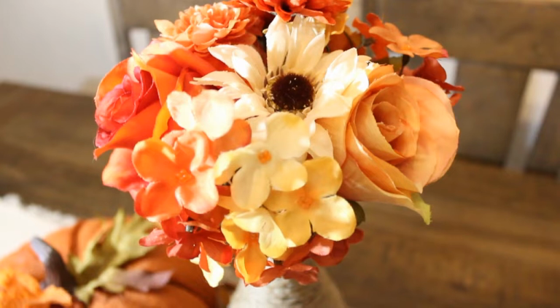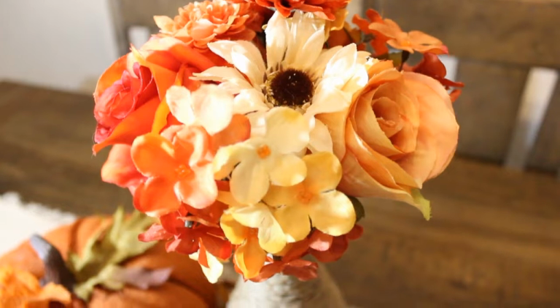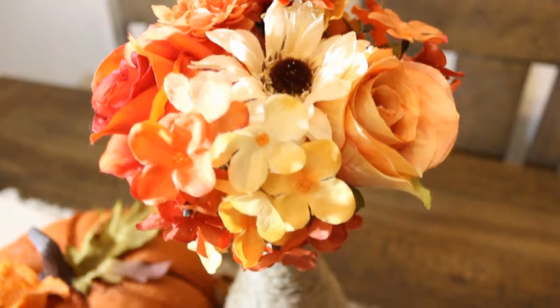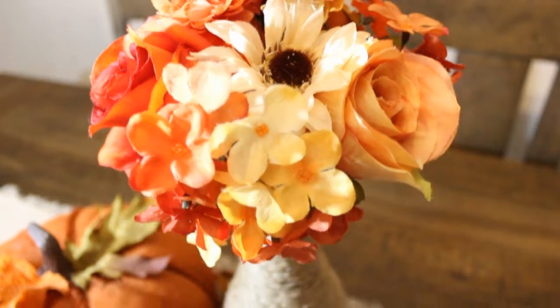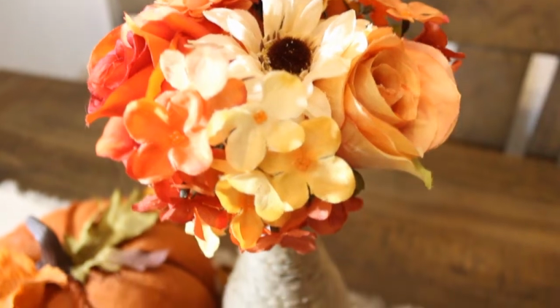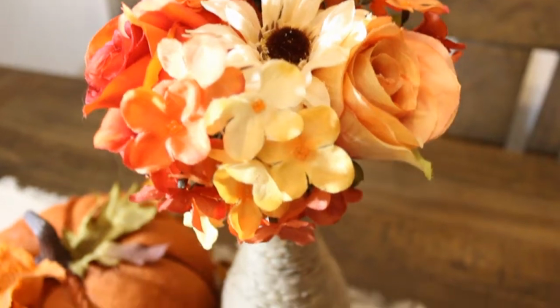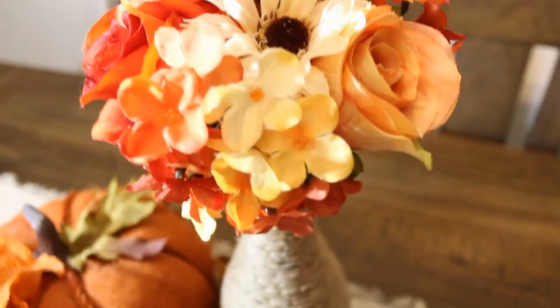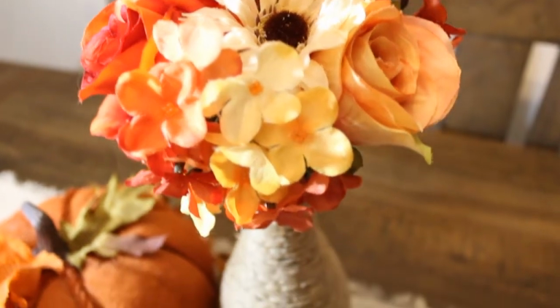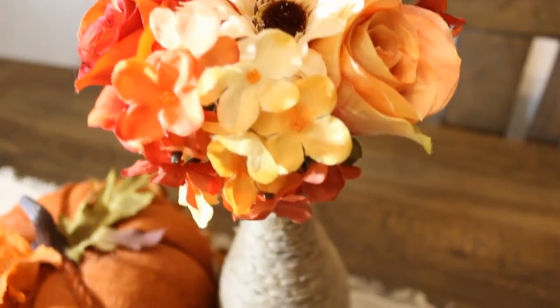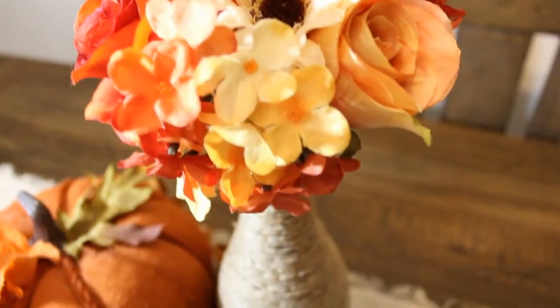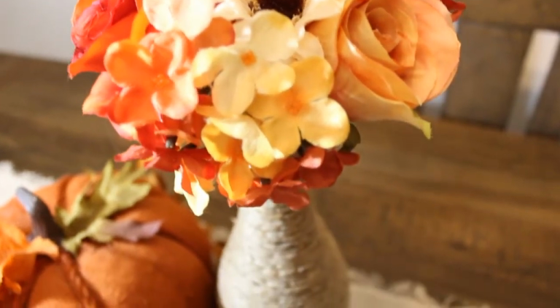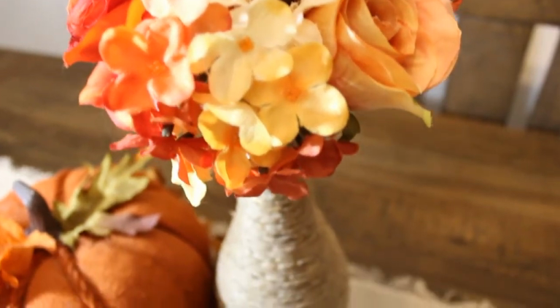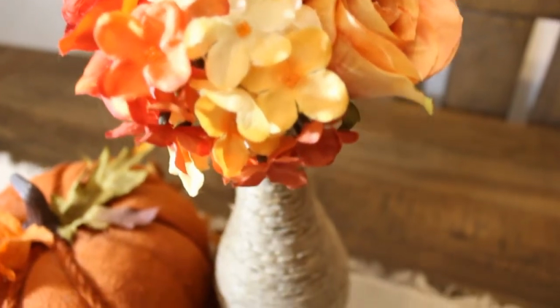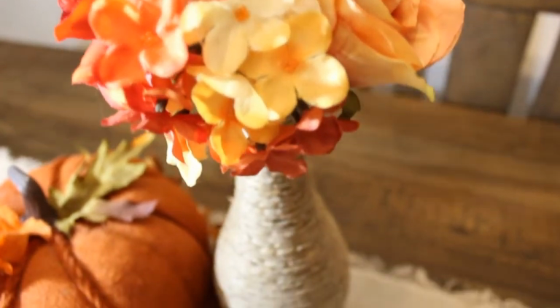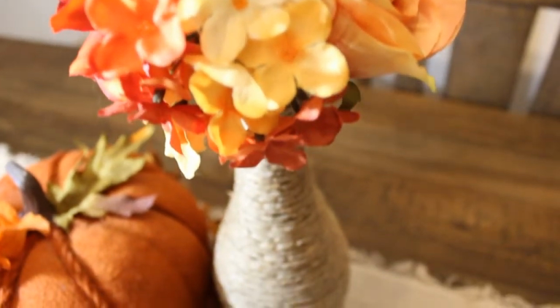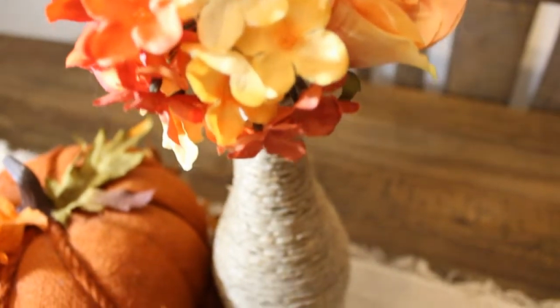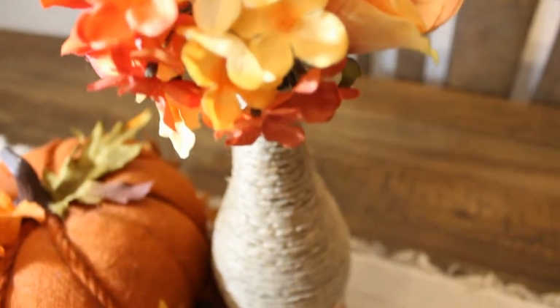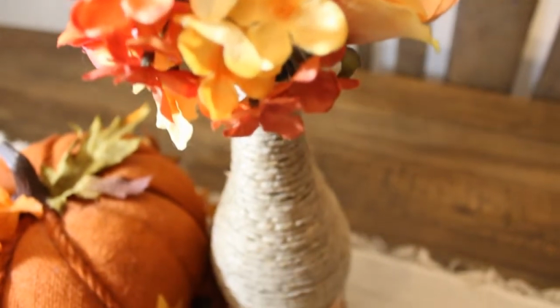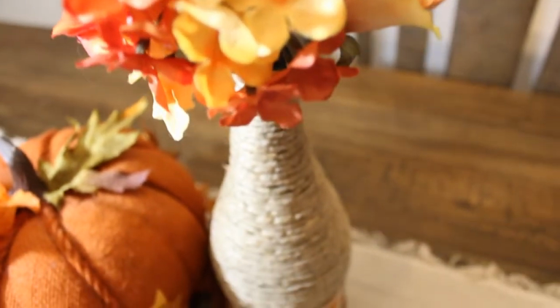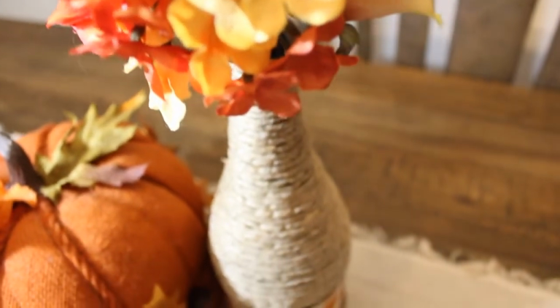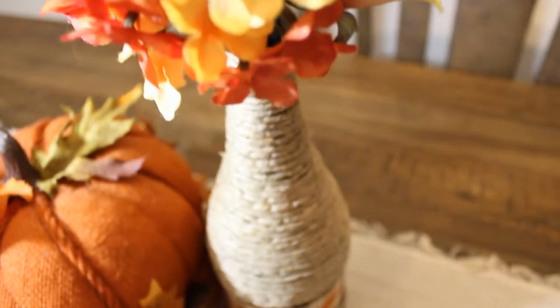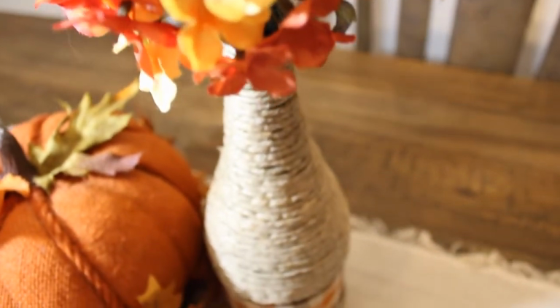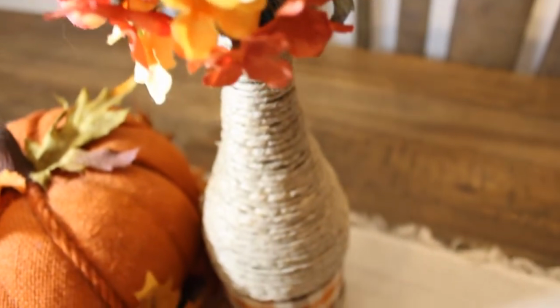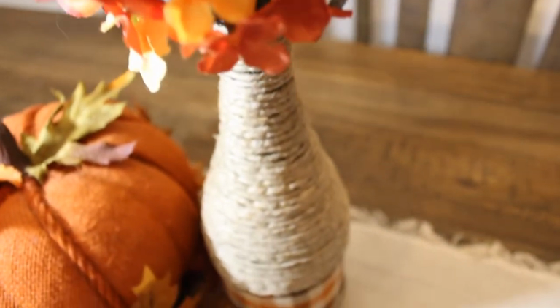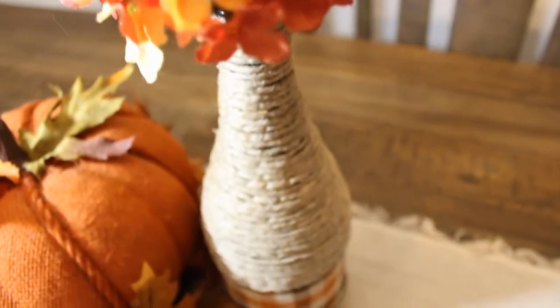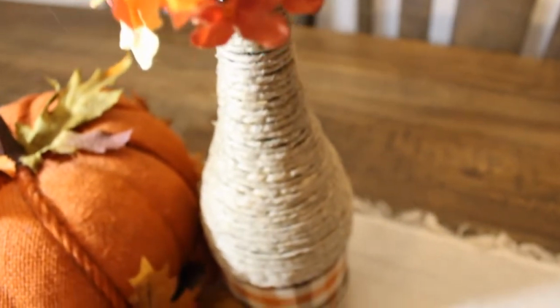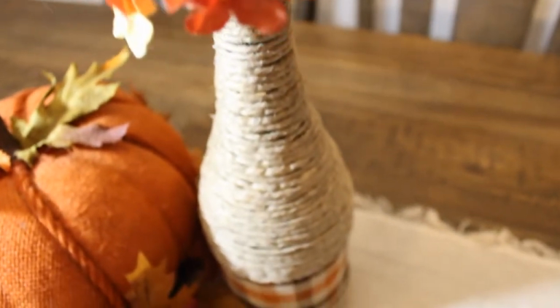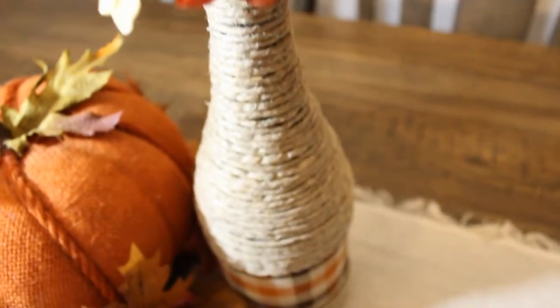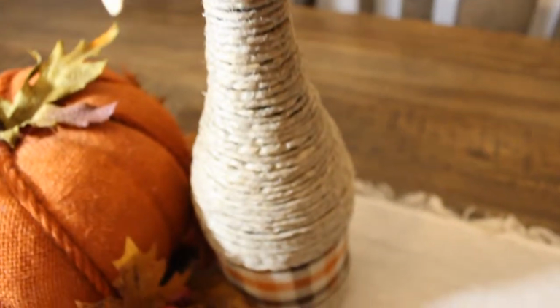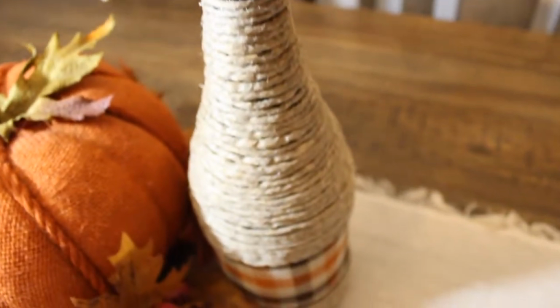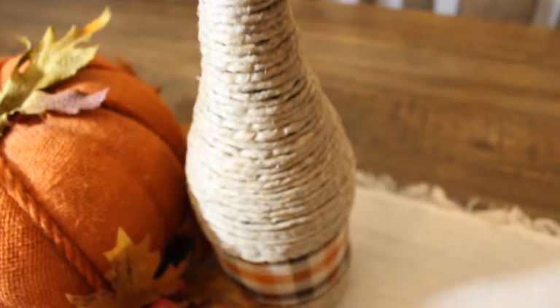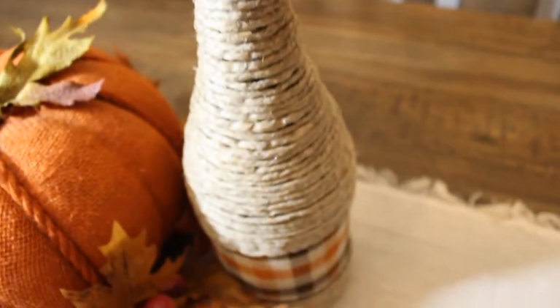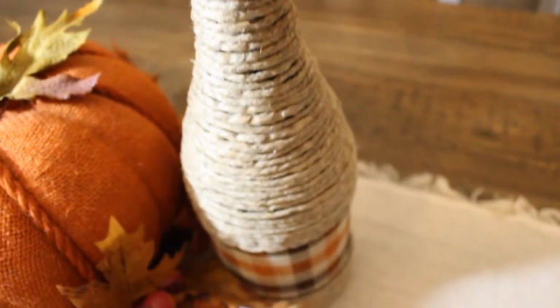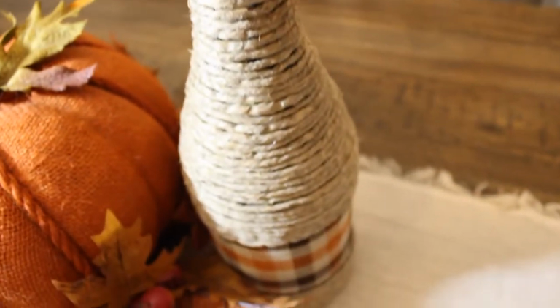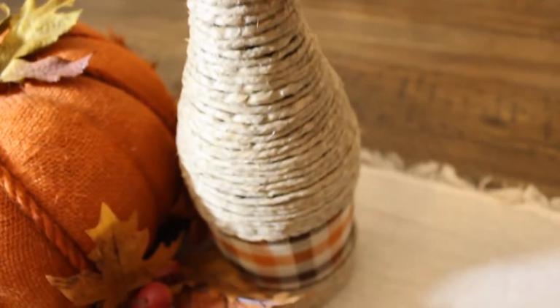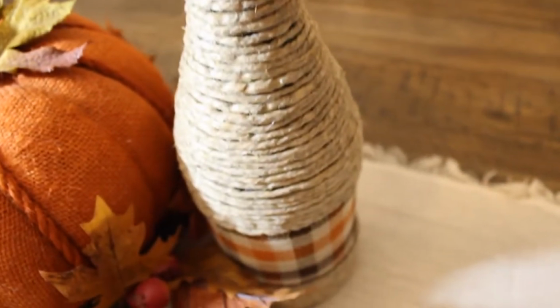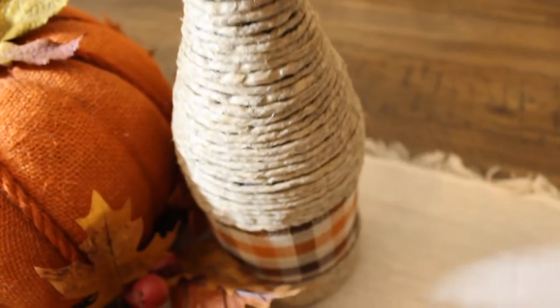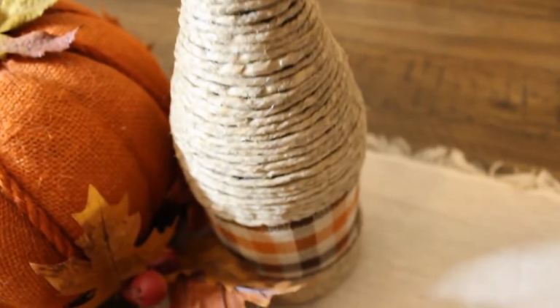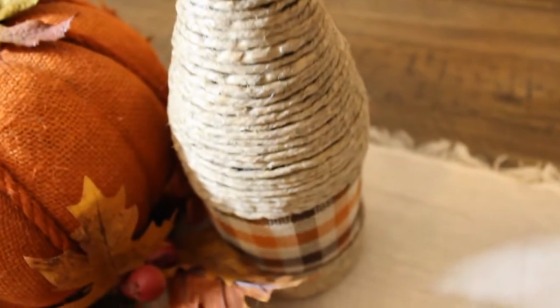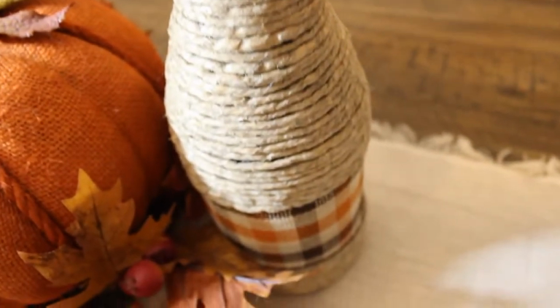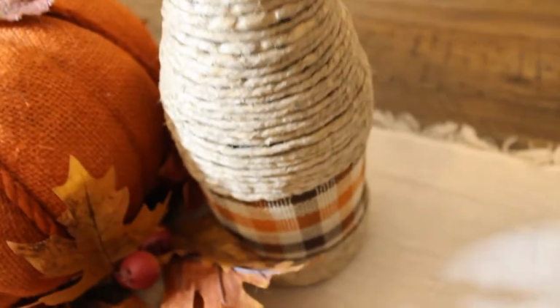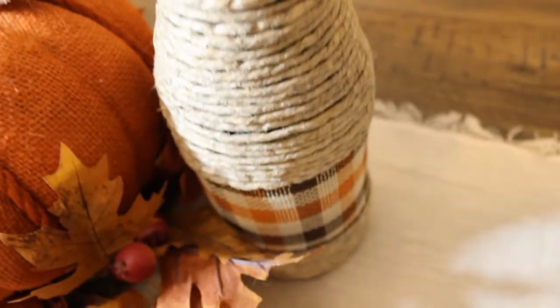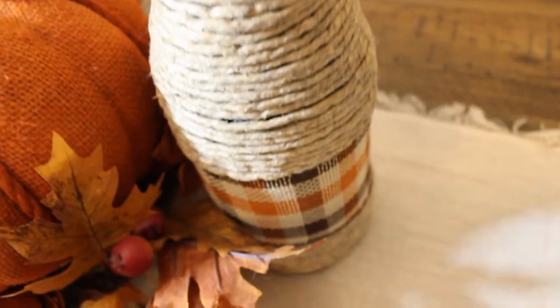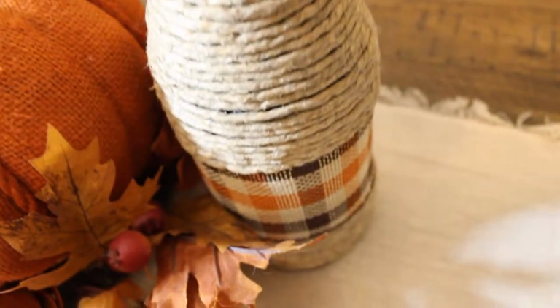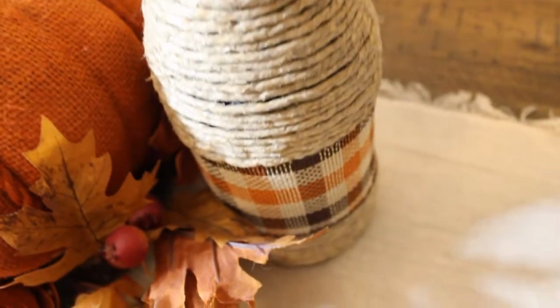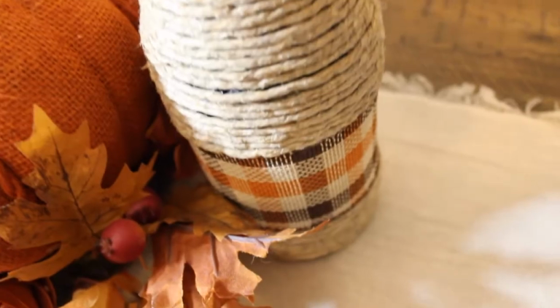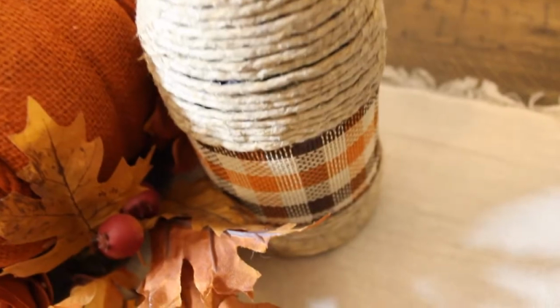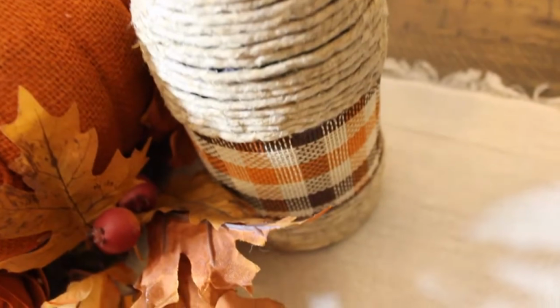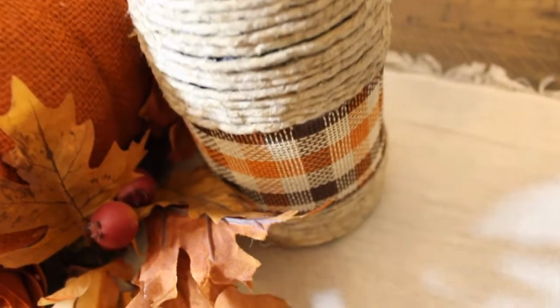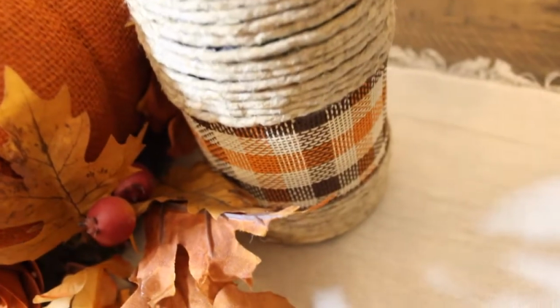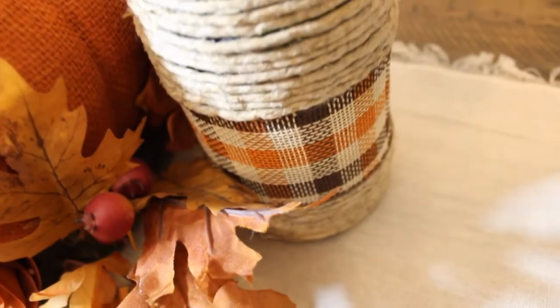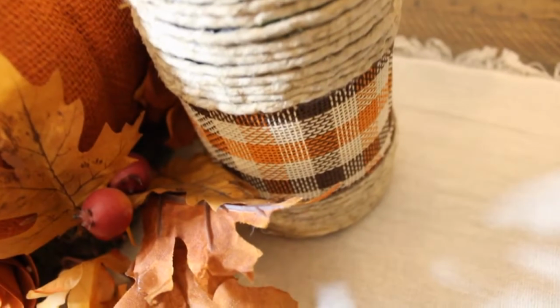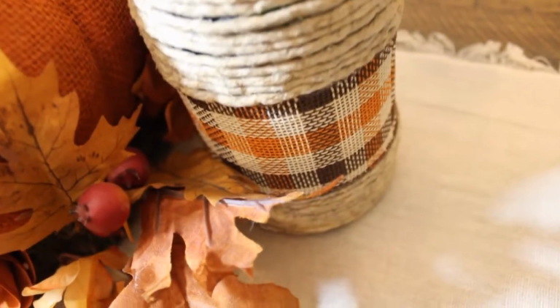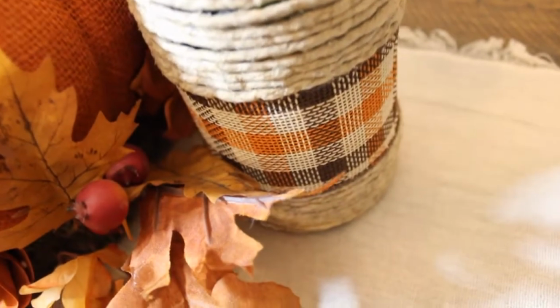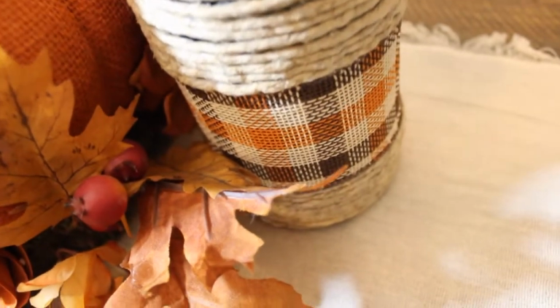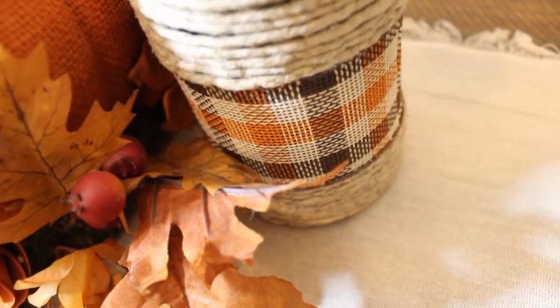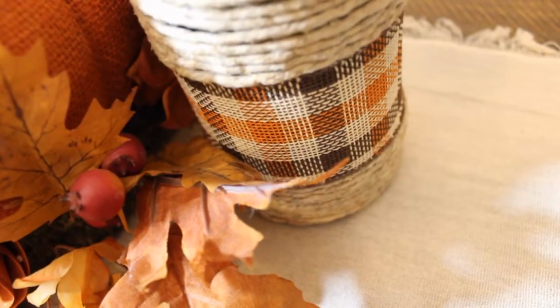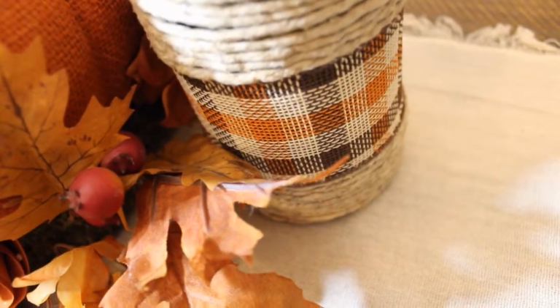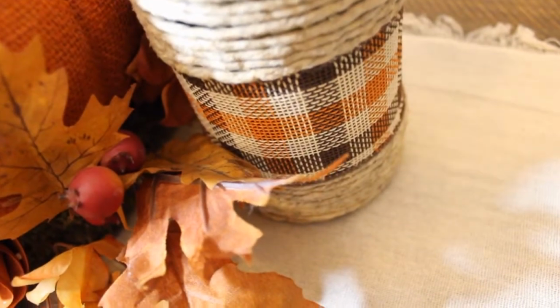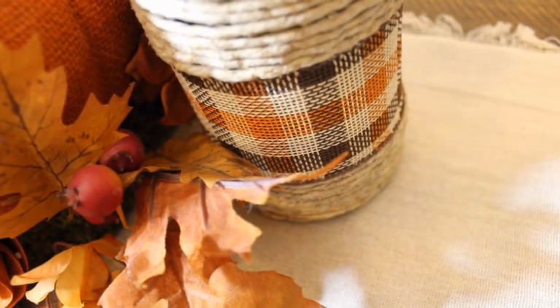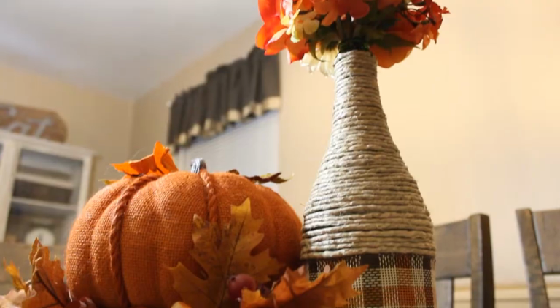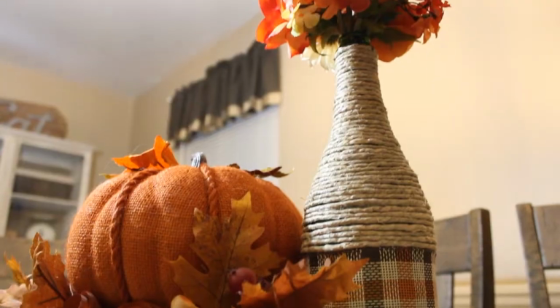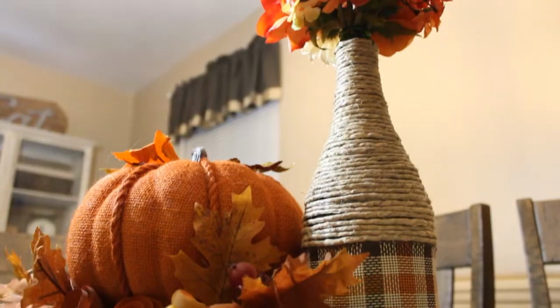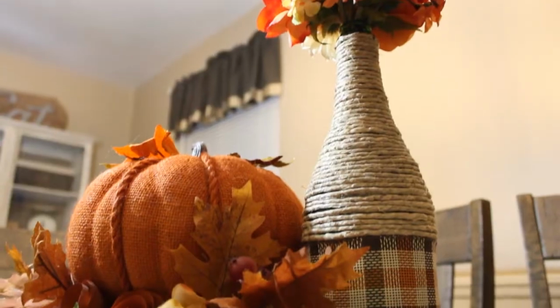Hey guys, my name is Katelyn. Welcome back to my channel and today we are doing this super quick, easy, fall wine bottle centerpiece.